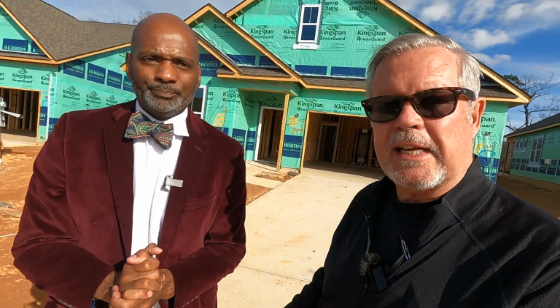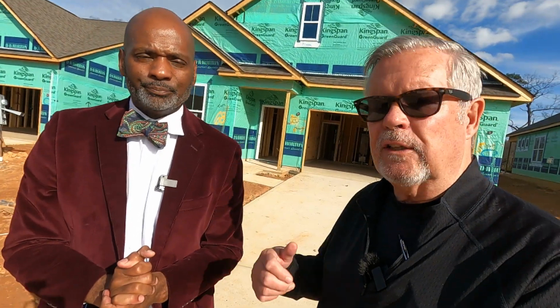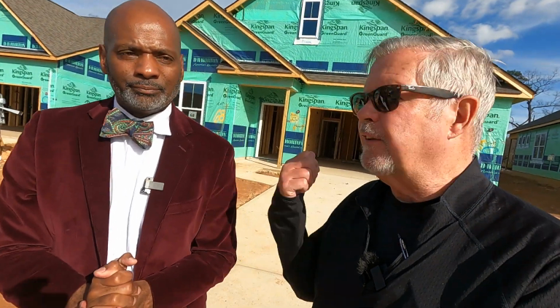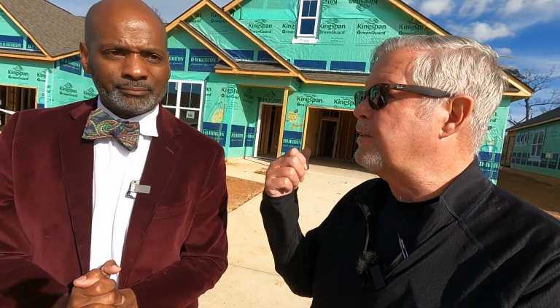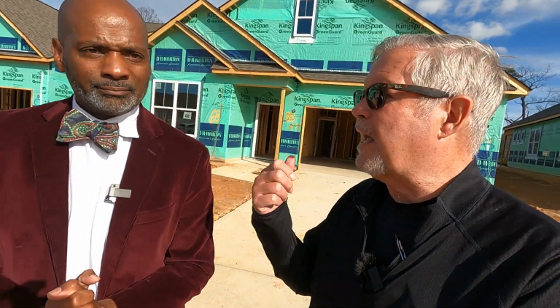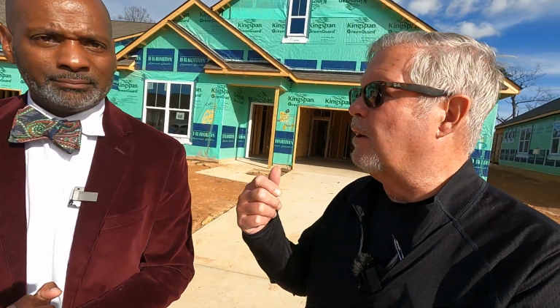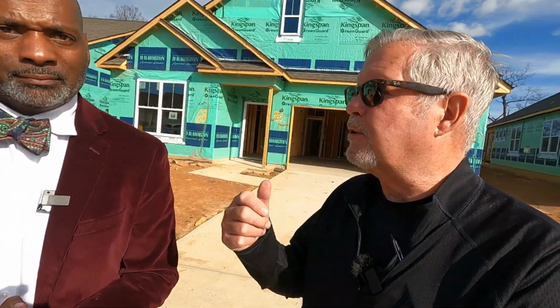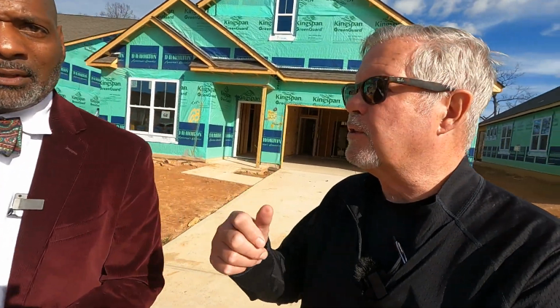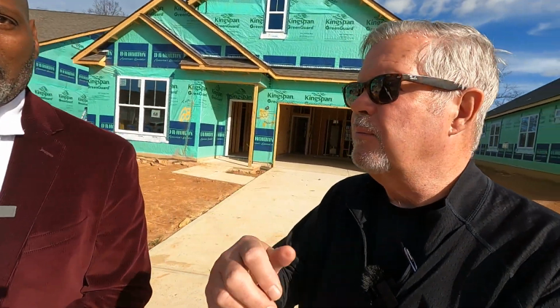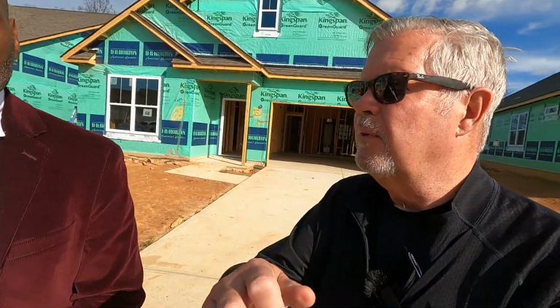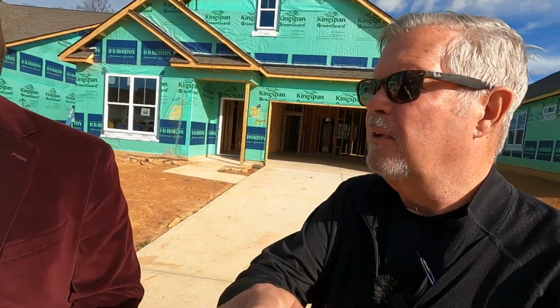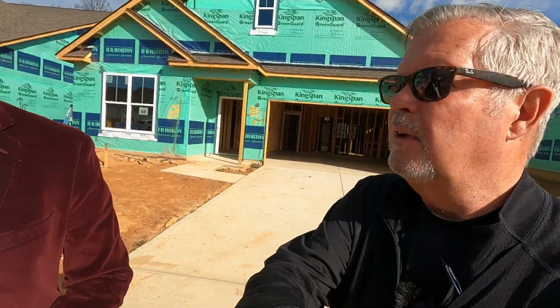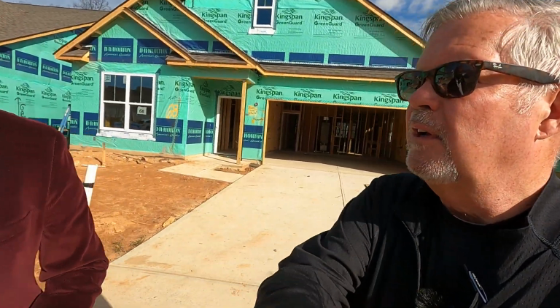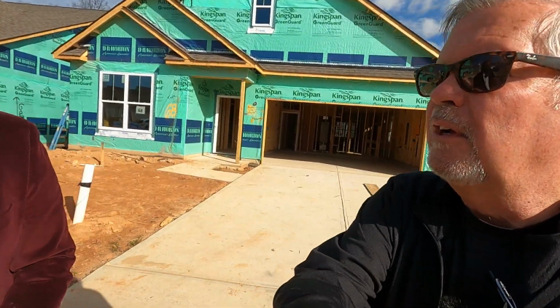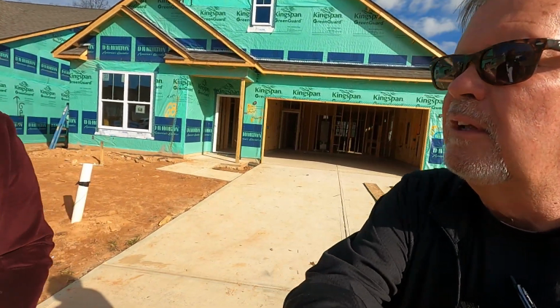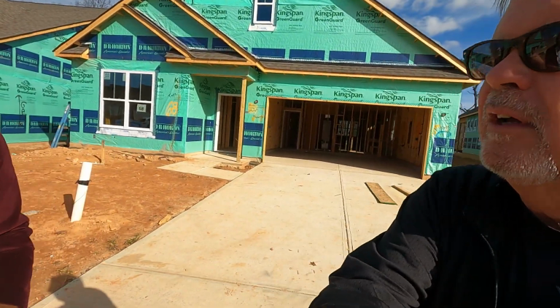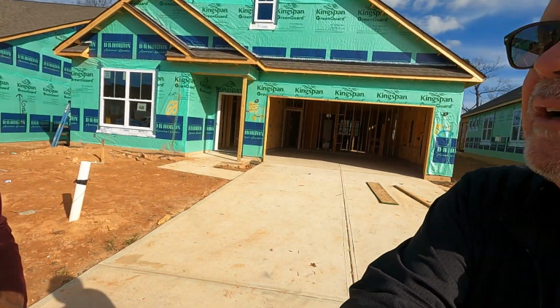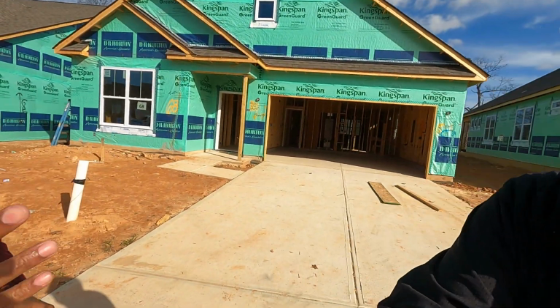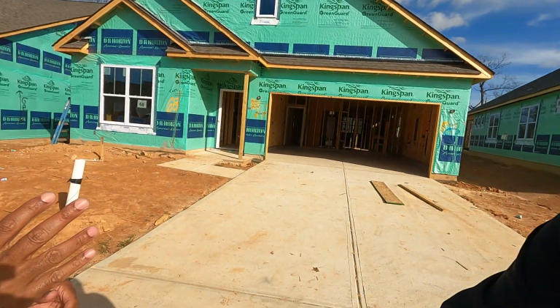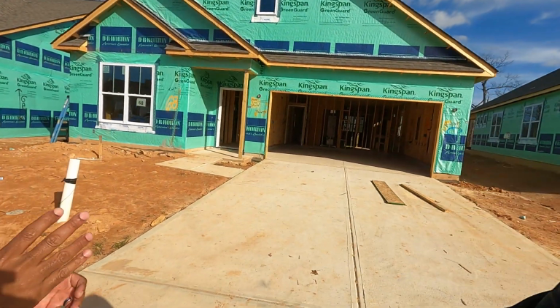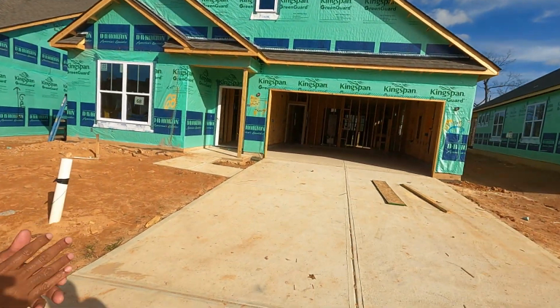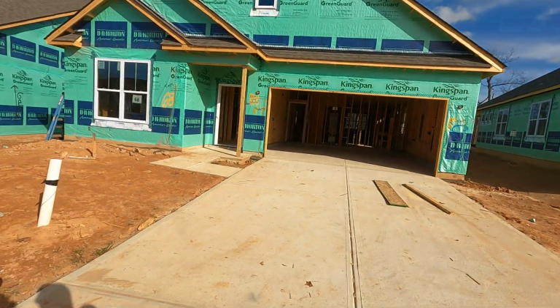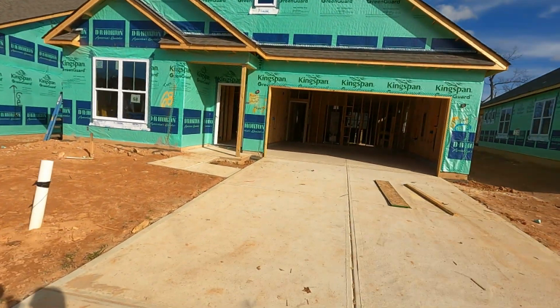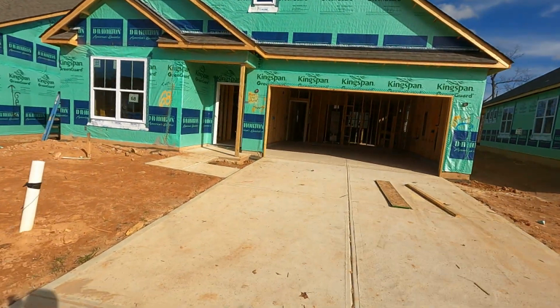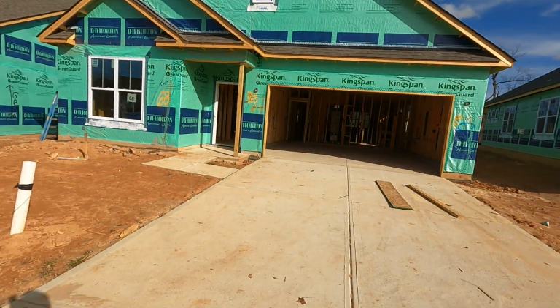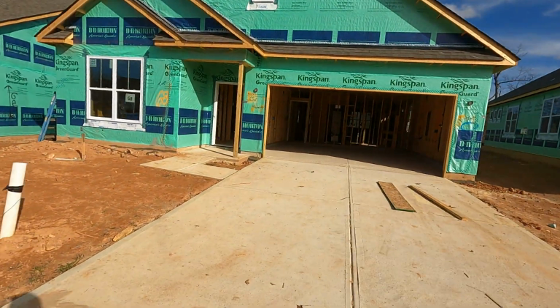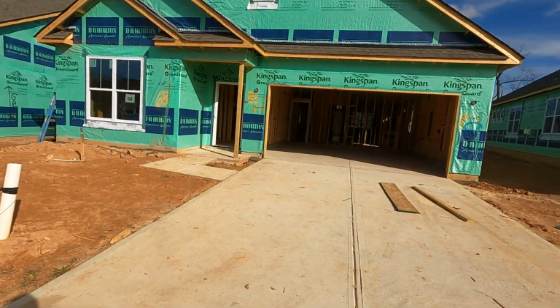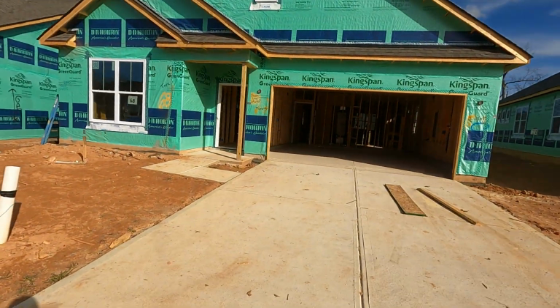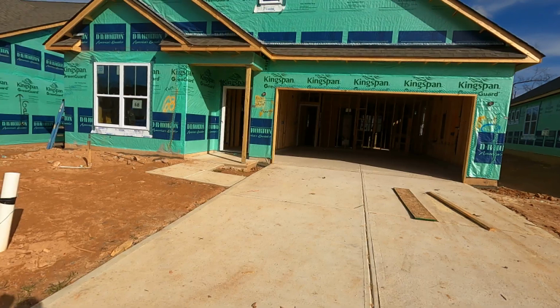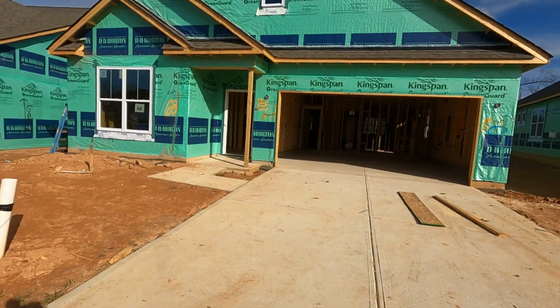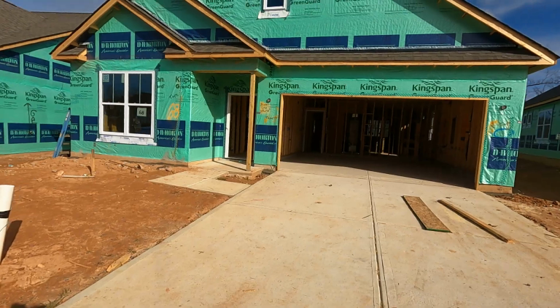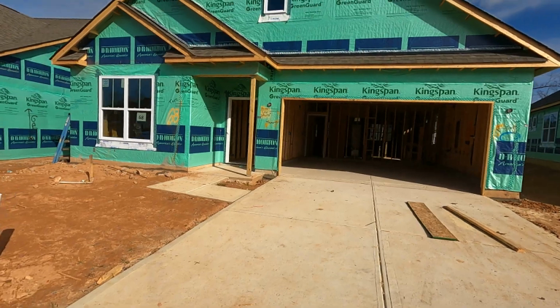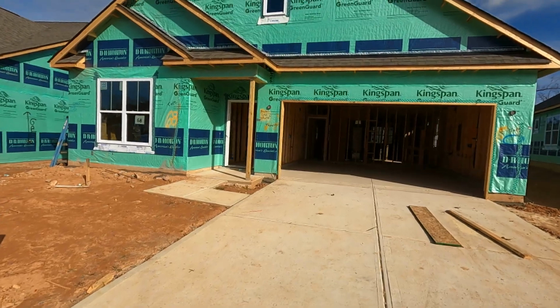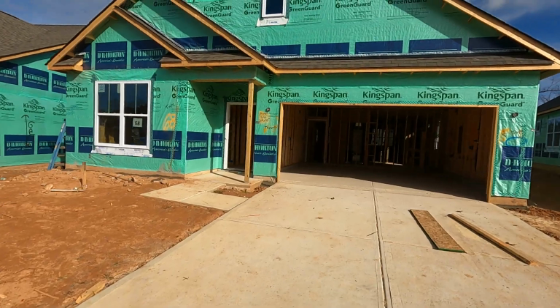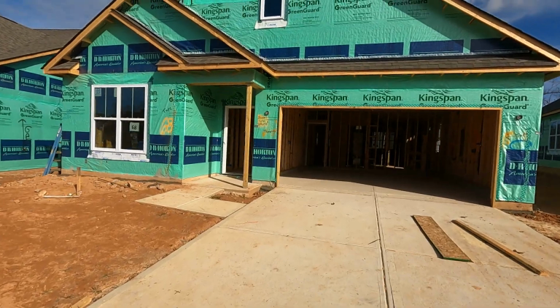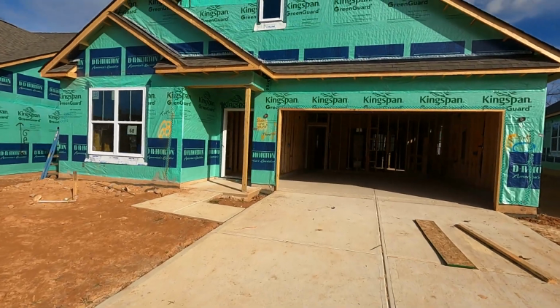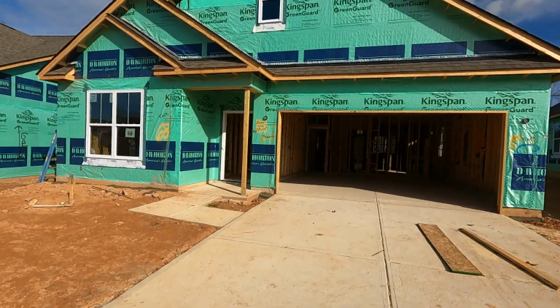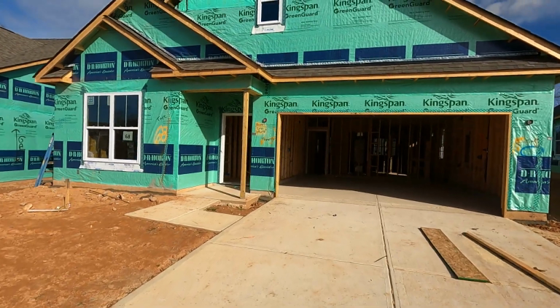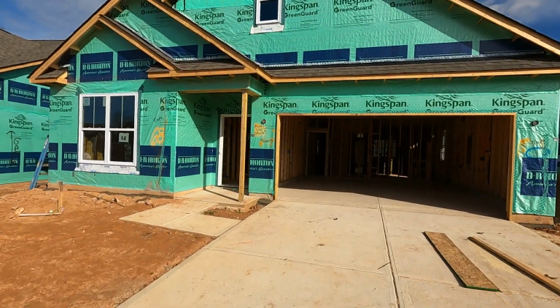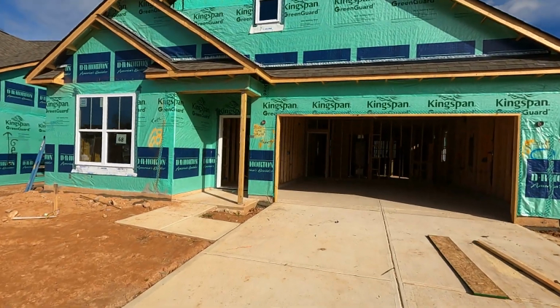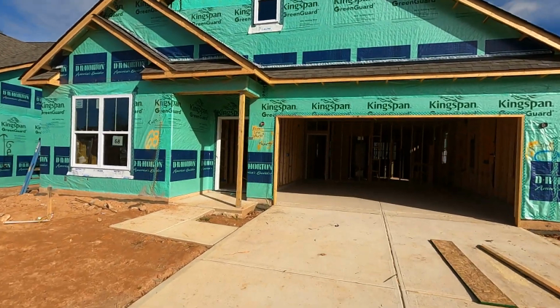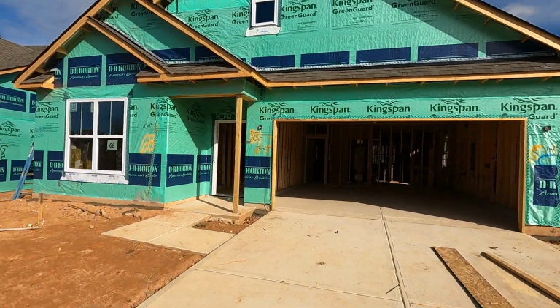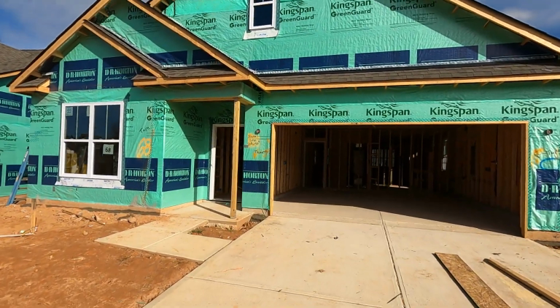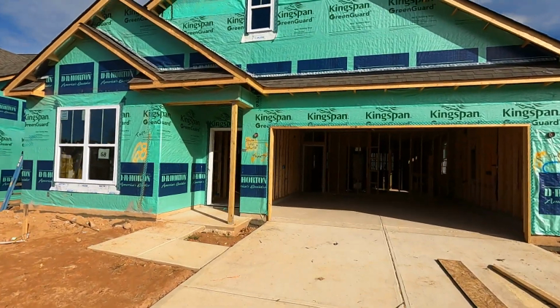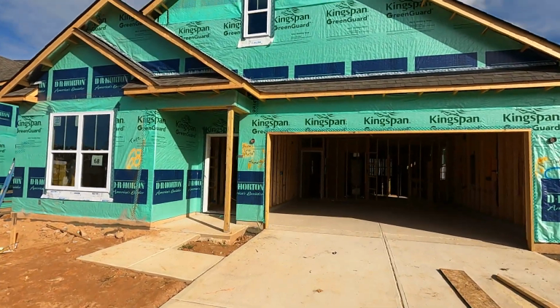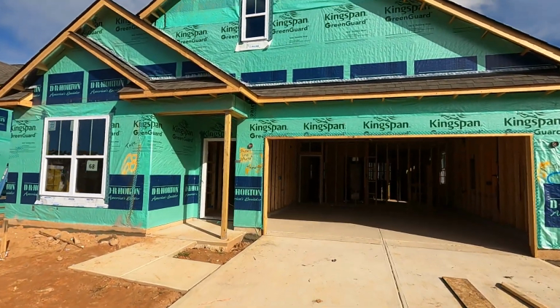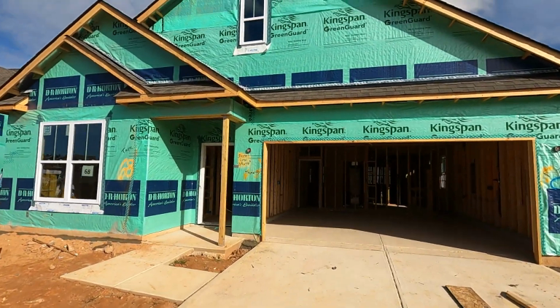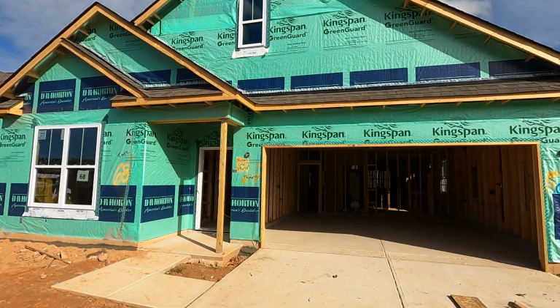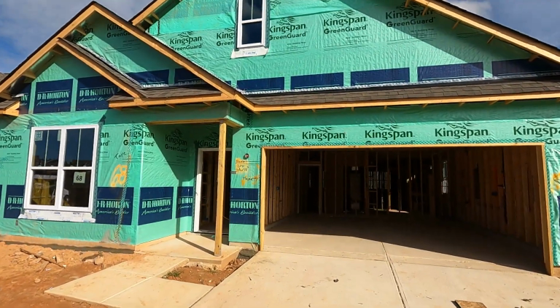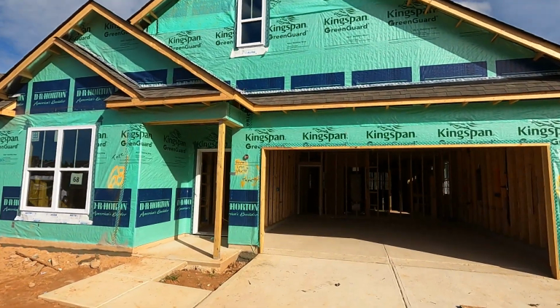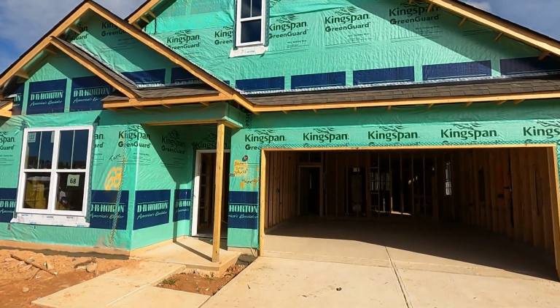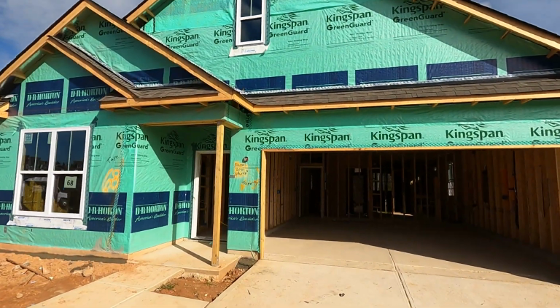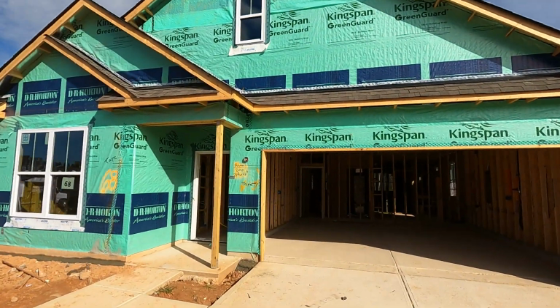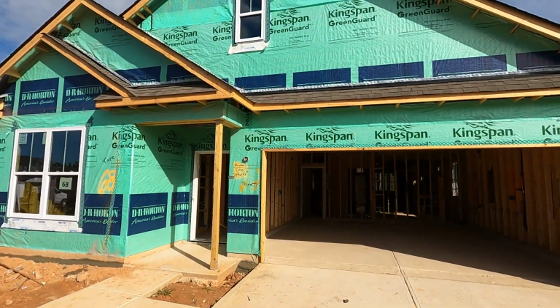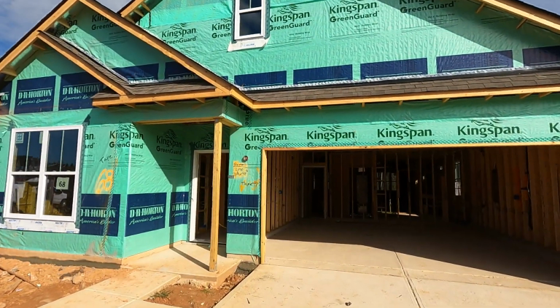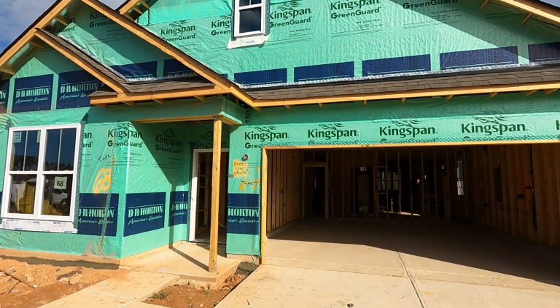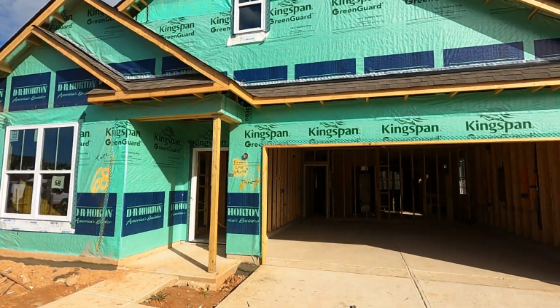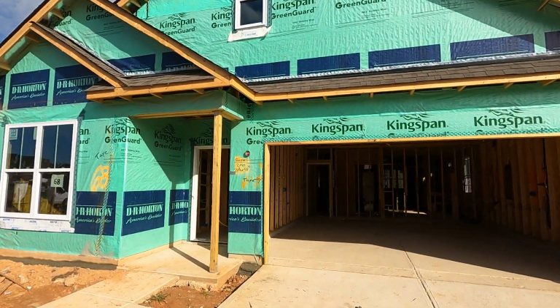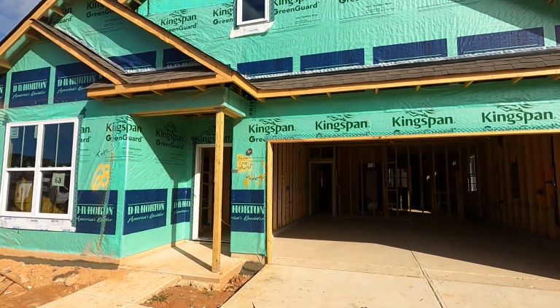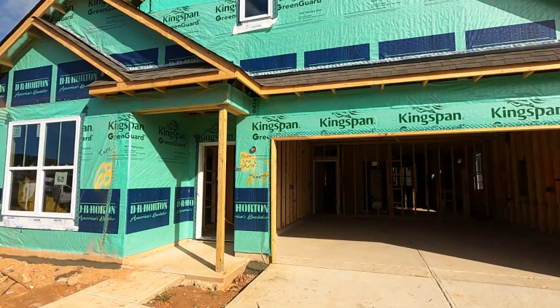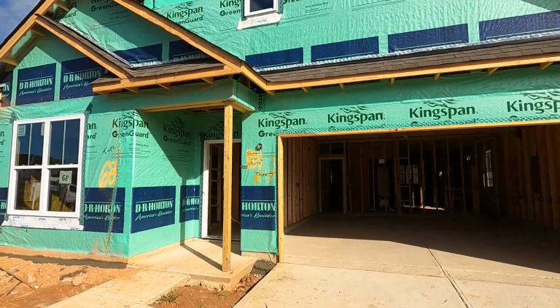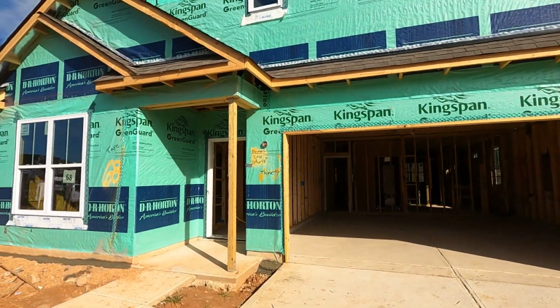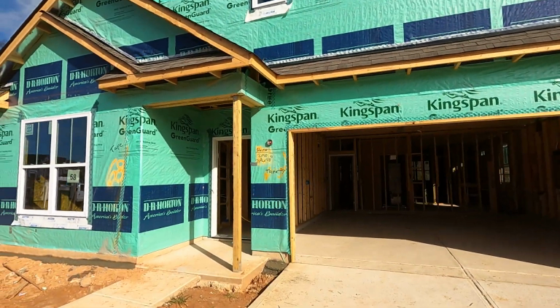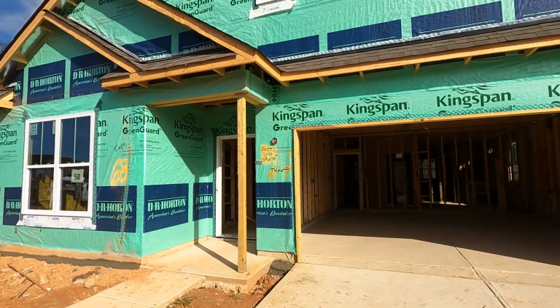Let's take a look at this house. Let's do it — the Dover model. Yeah, the Dover is one of their flagship models — a ranch home, beautiful. Ranch.